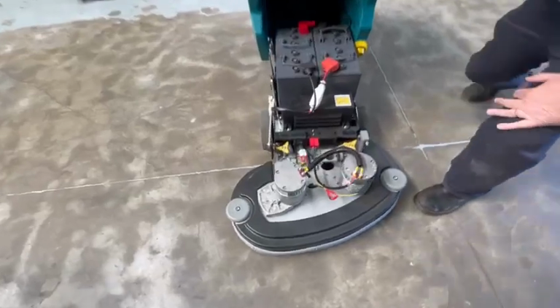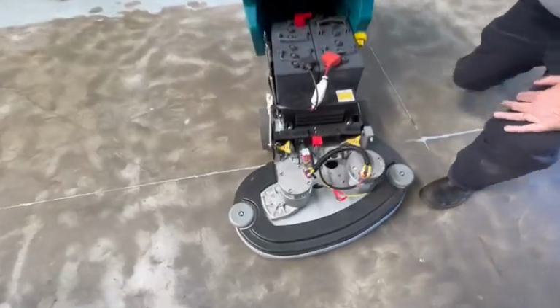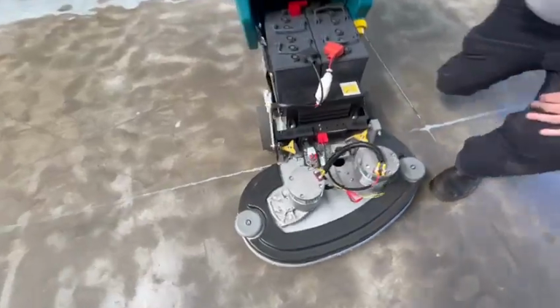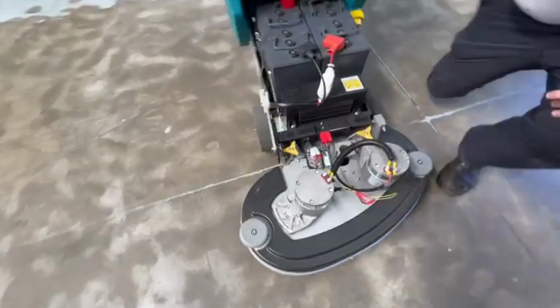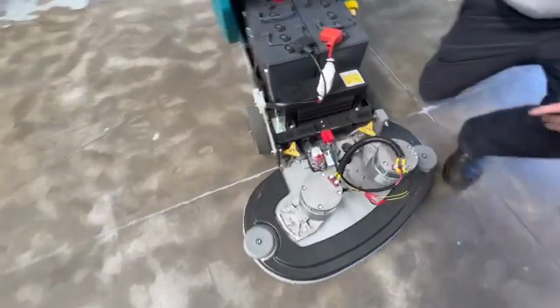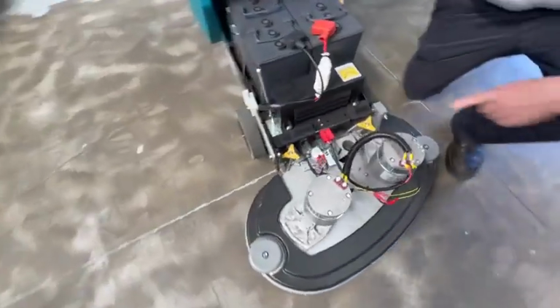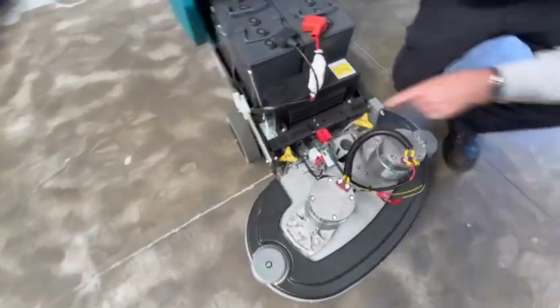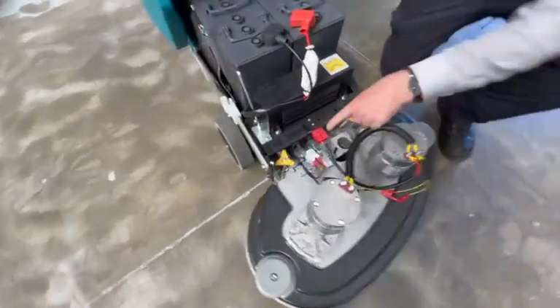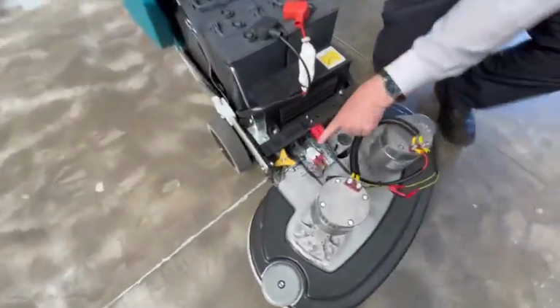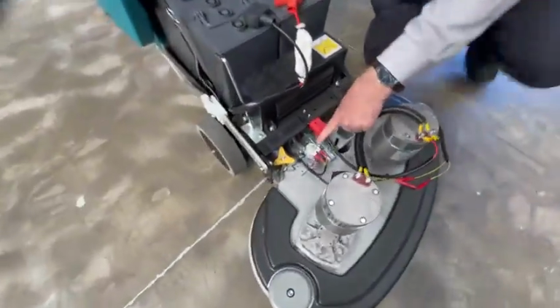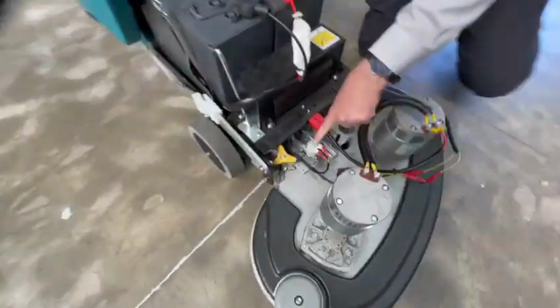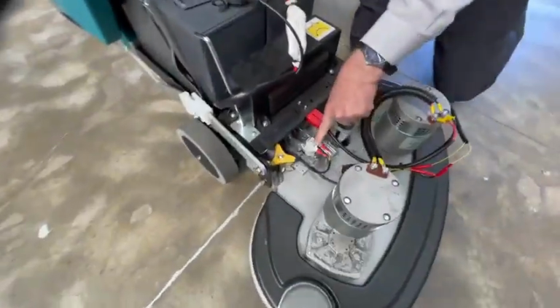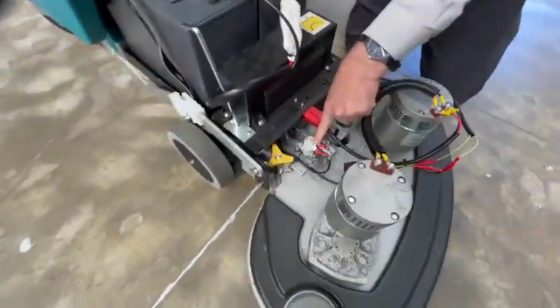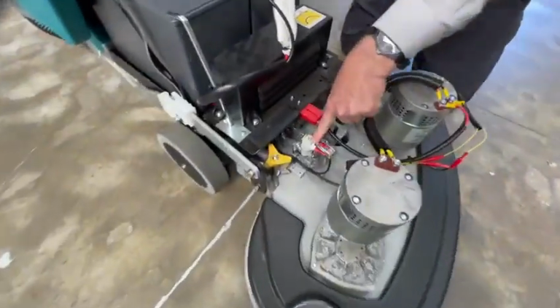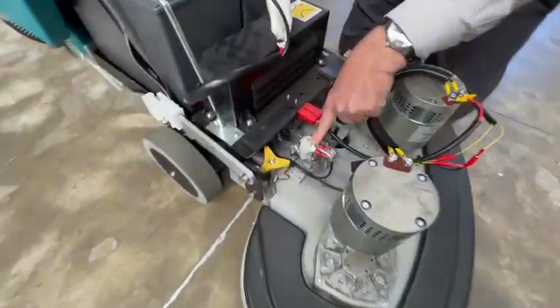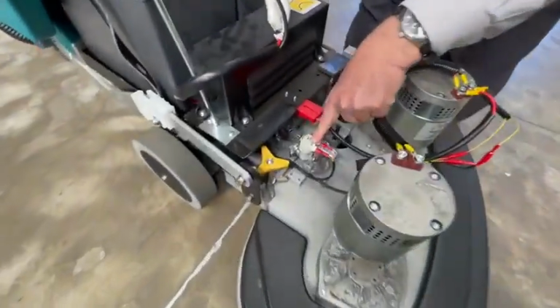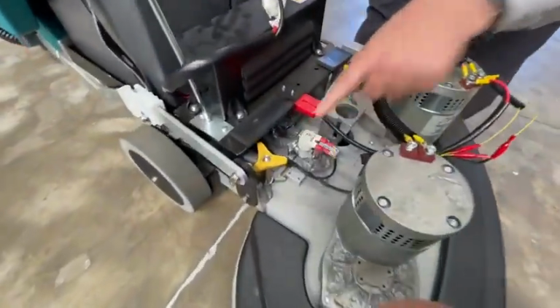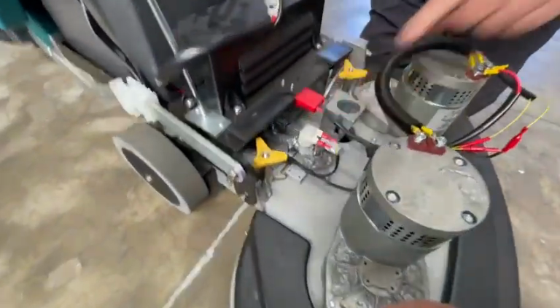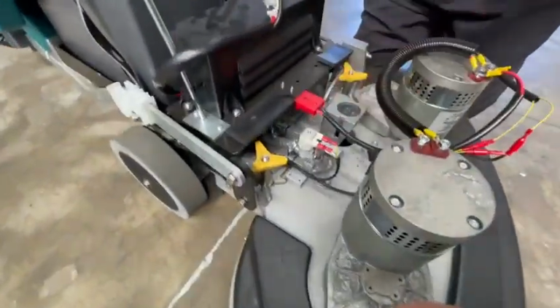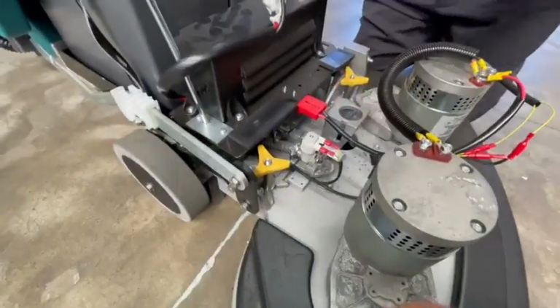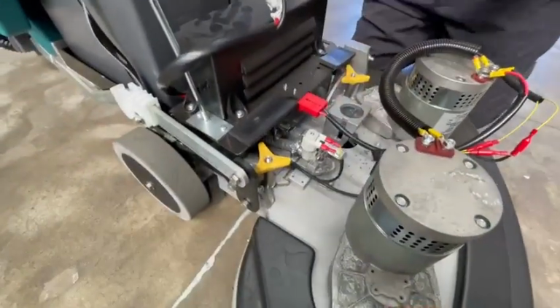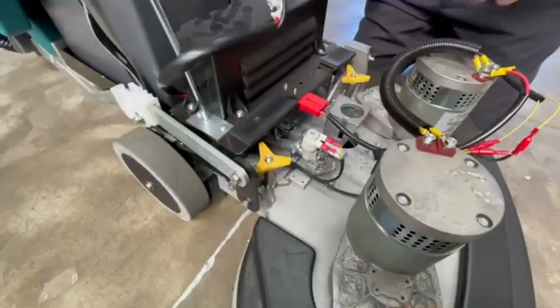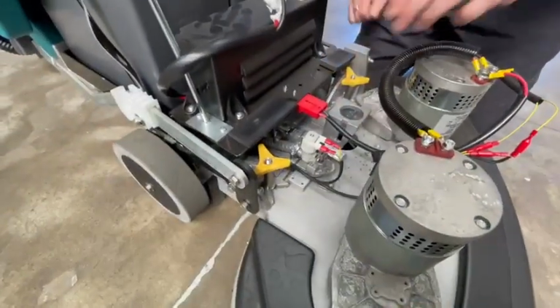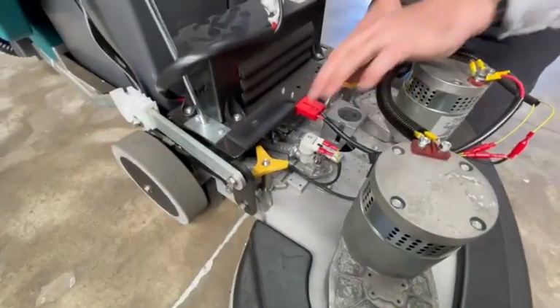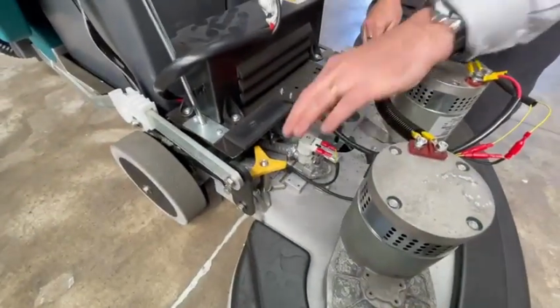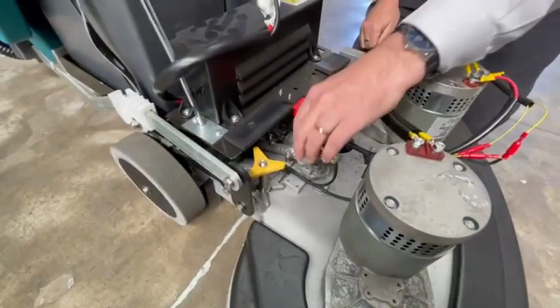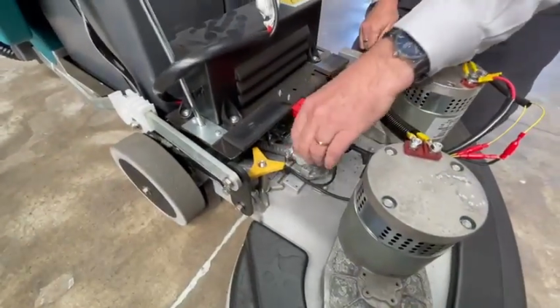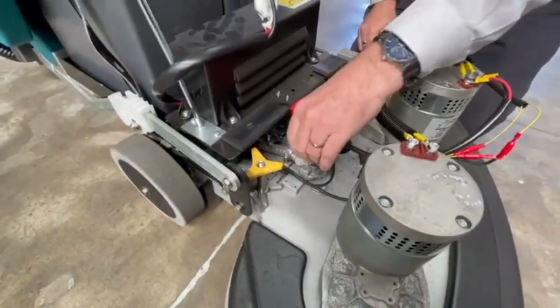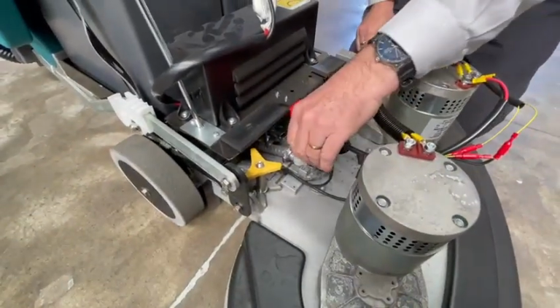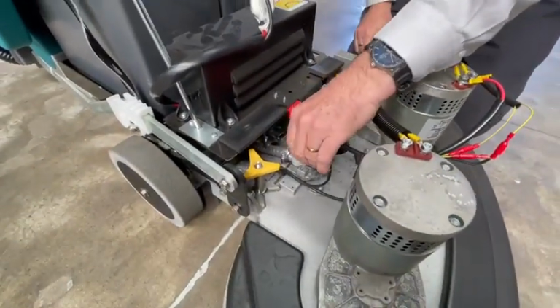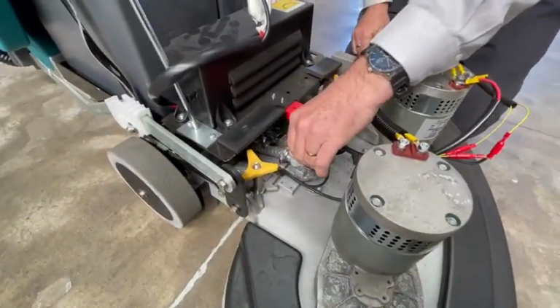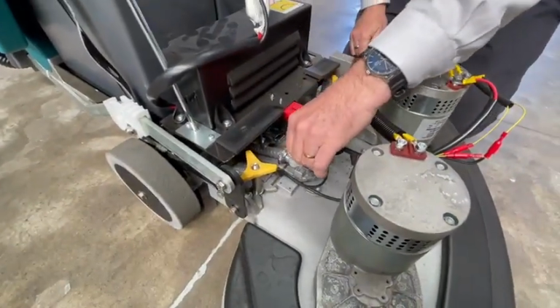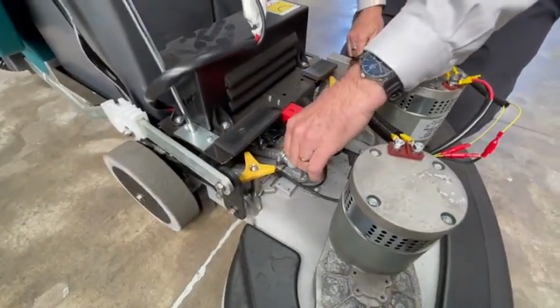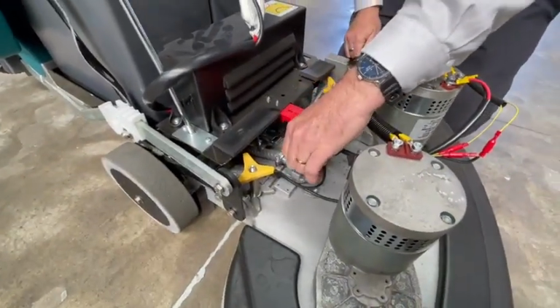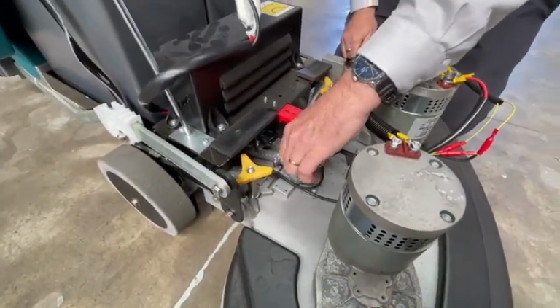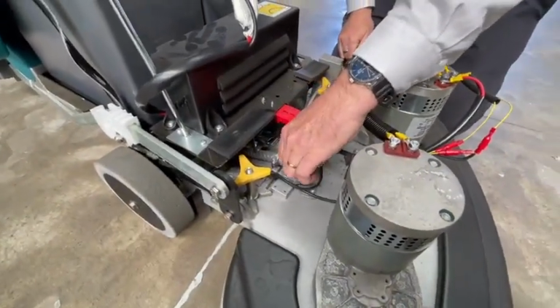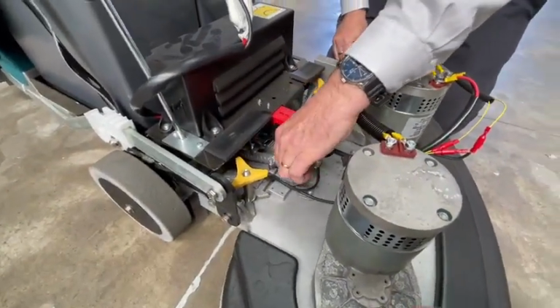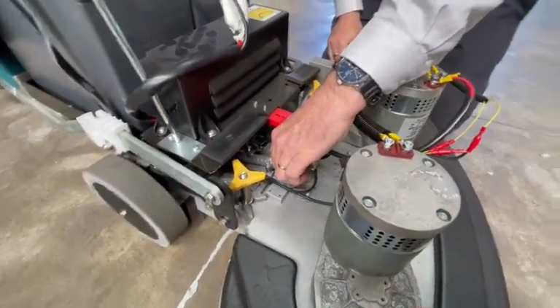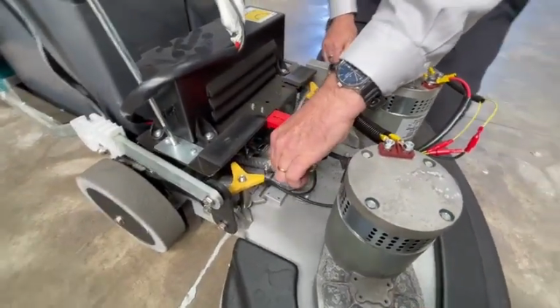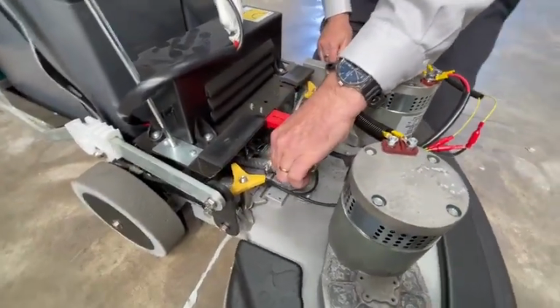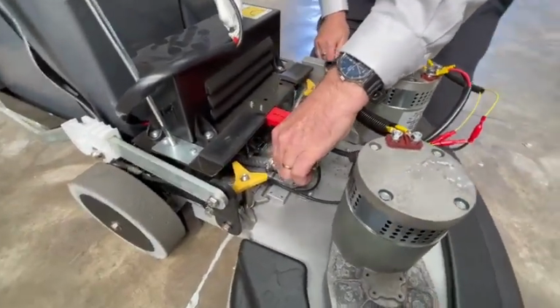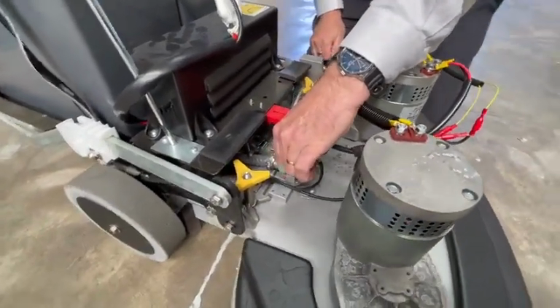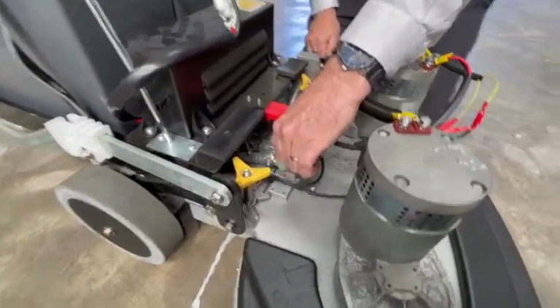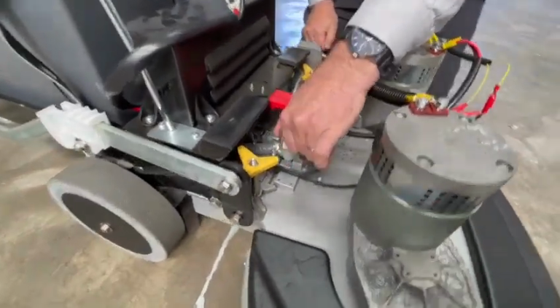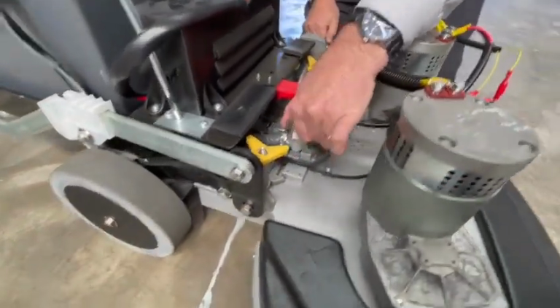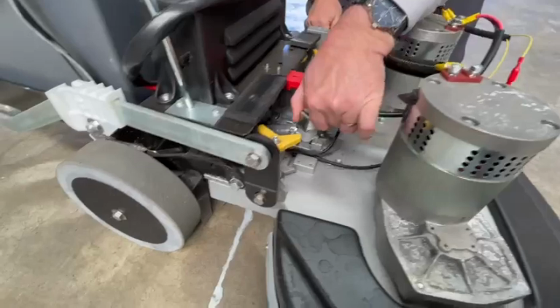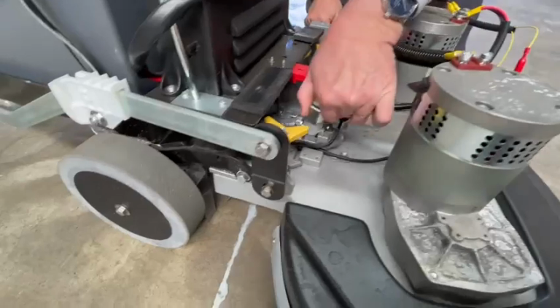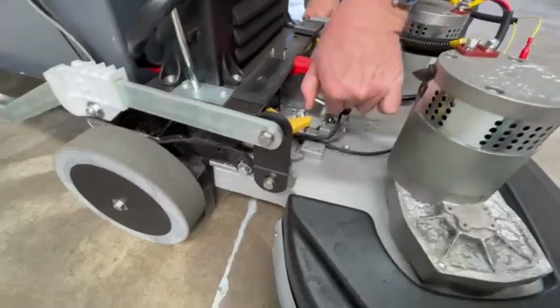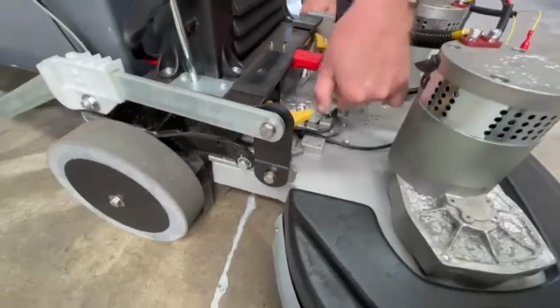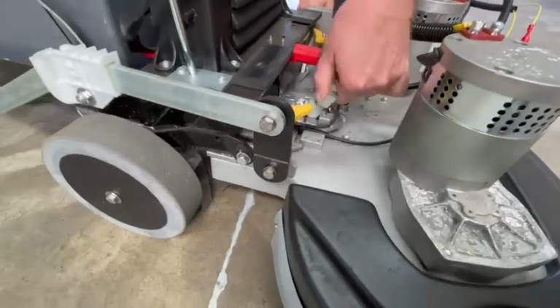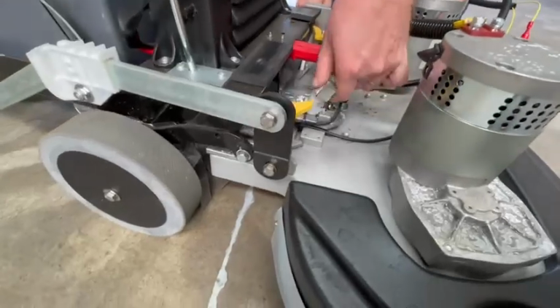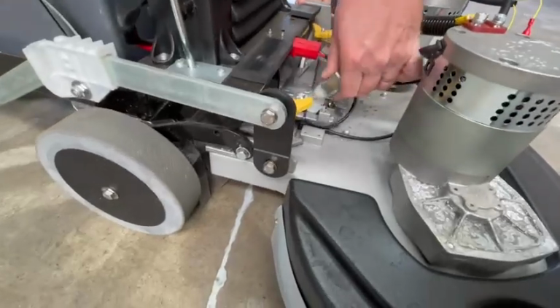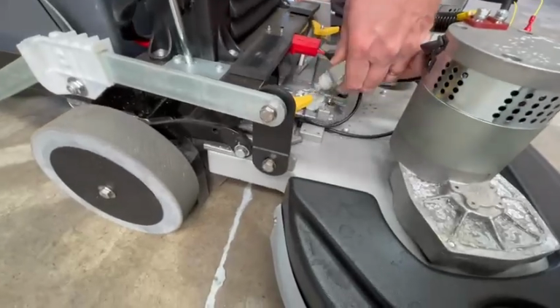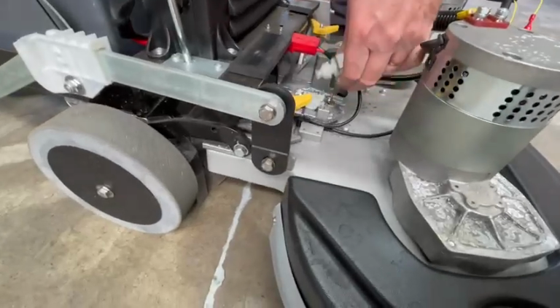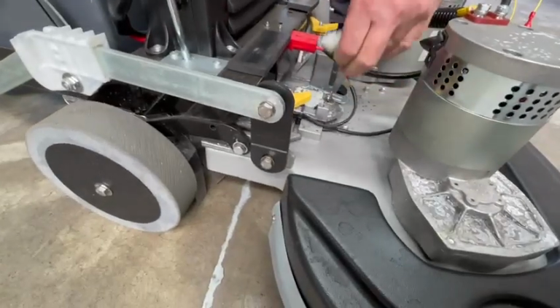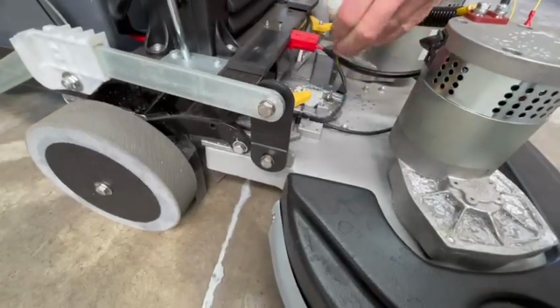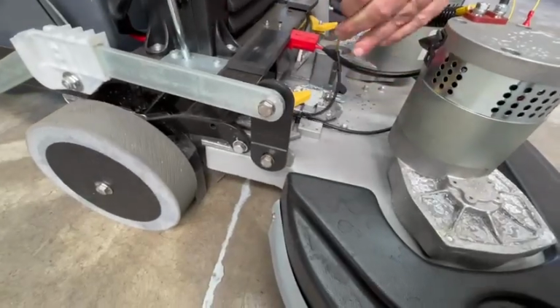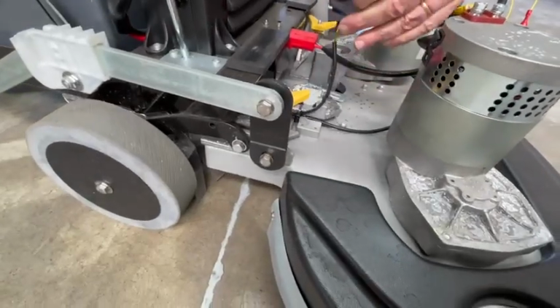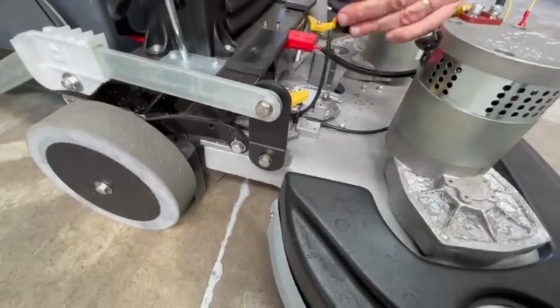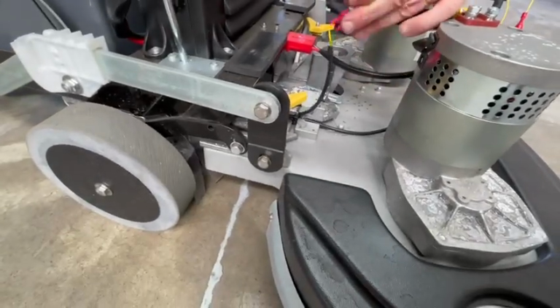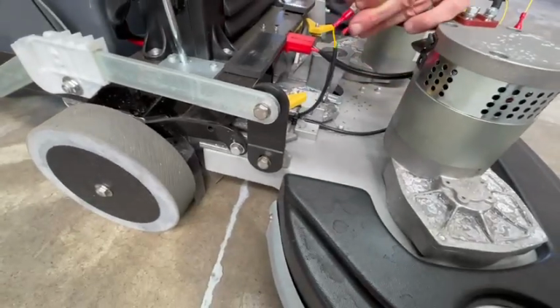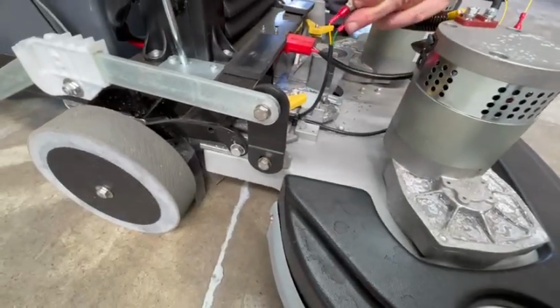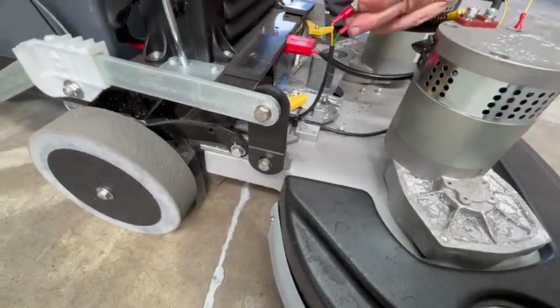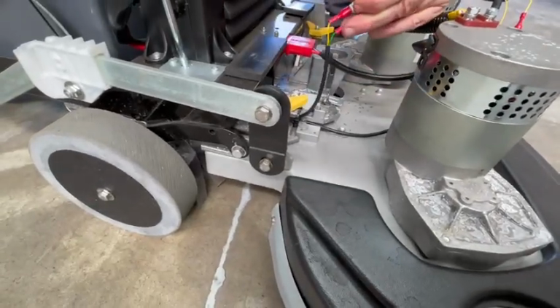The solenoid is here — this is the solenoid. To remove the solenoid, simply twist it and out she comes.